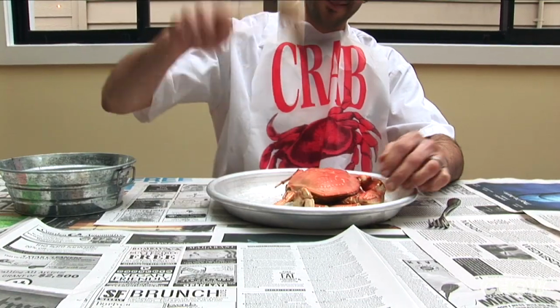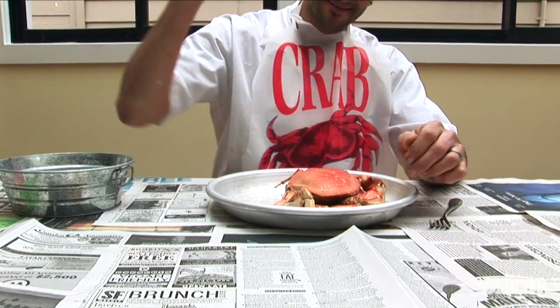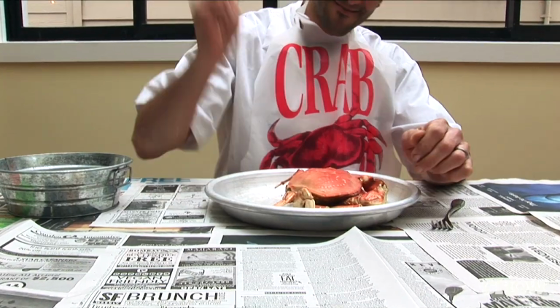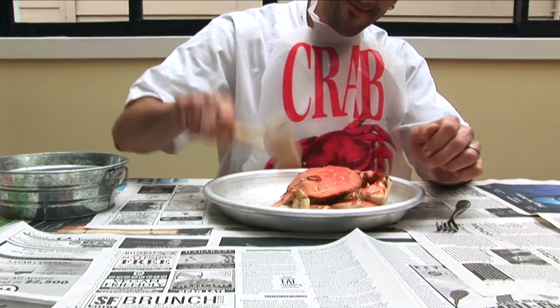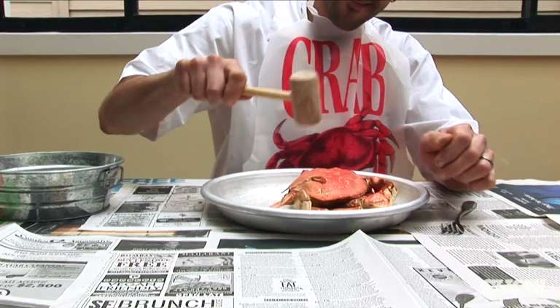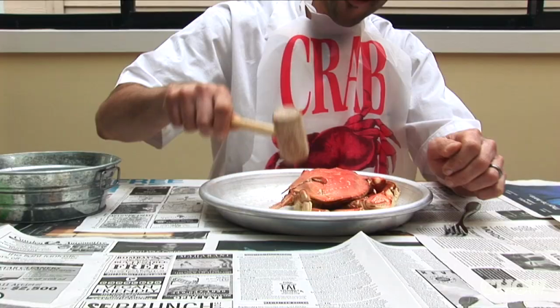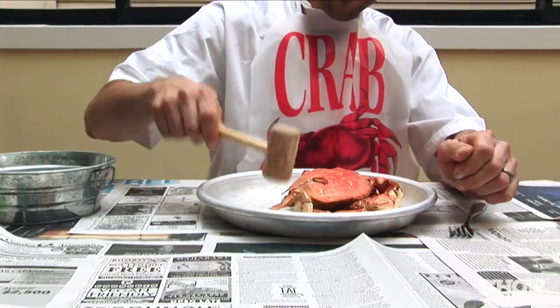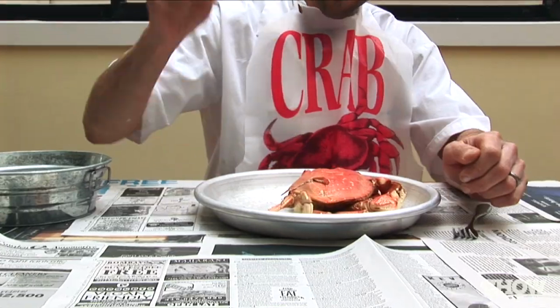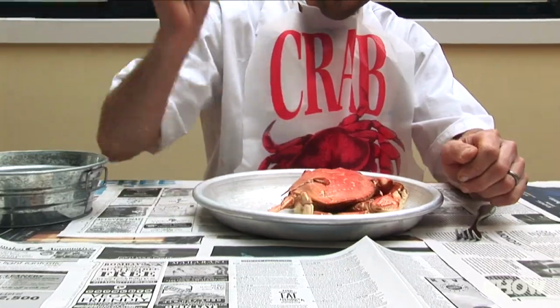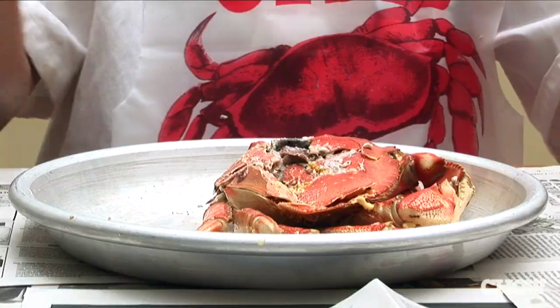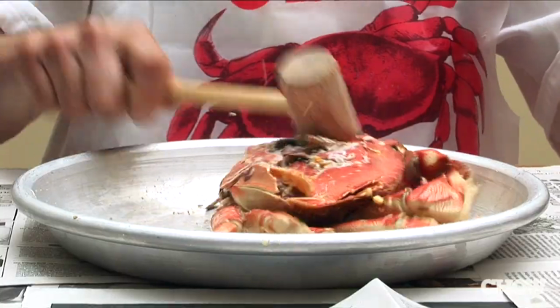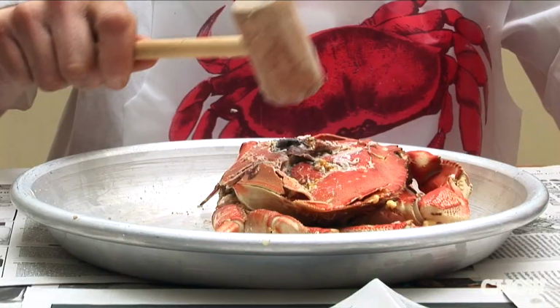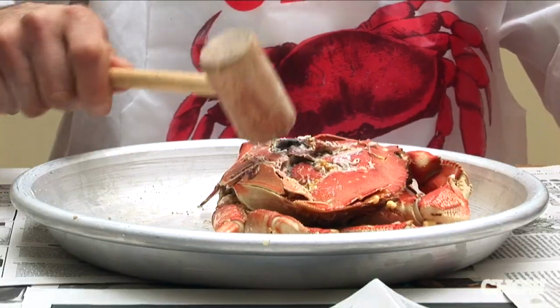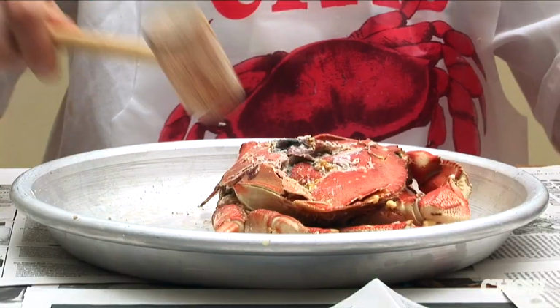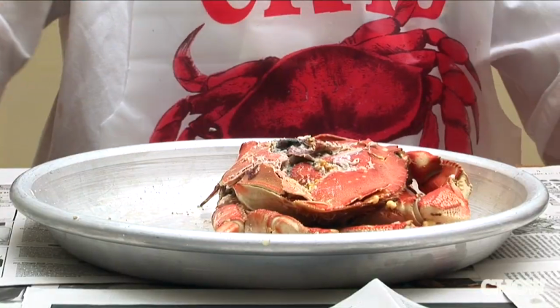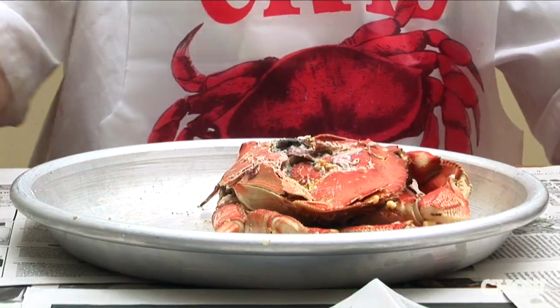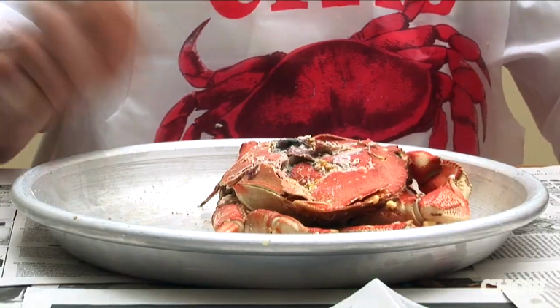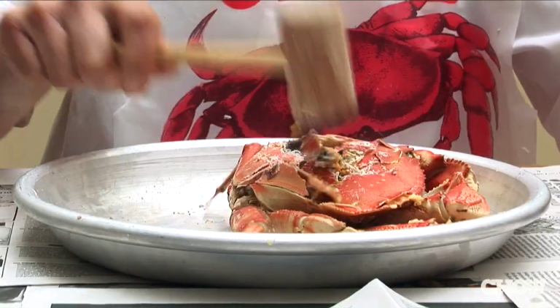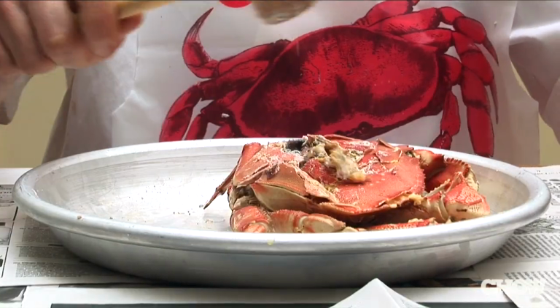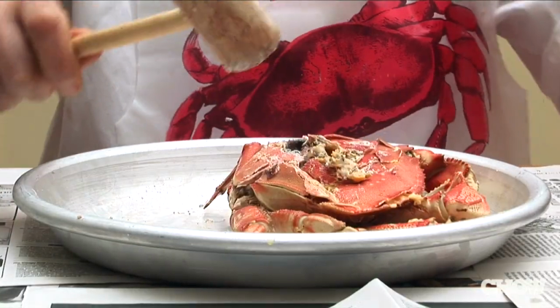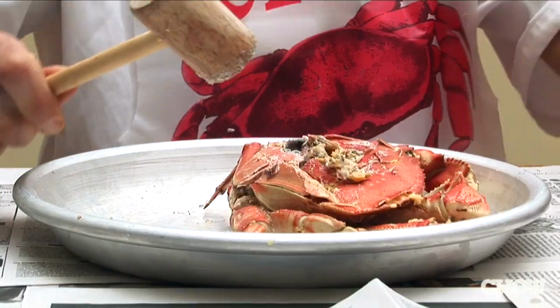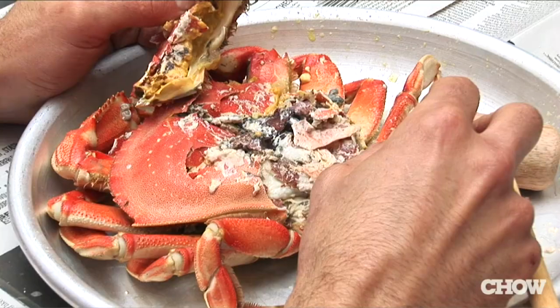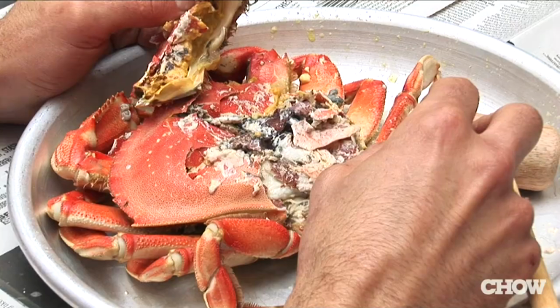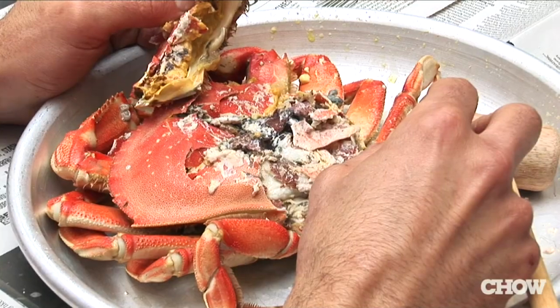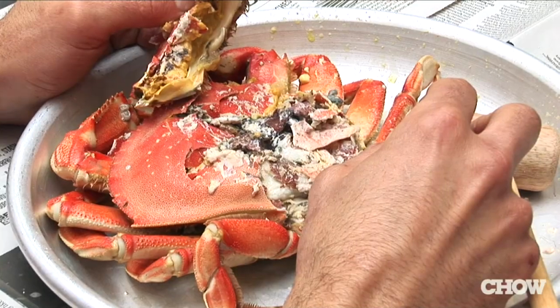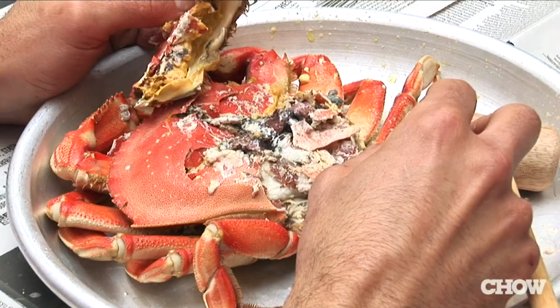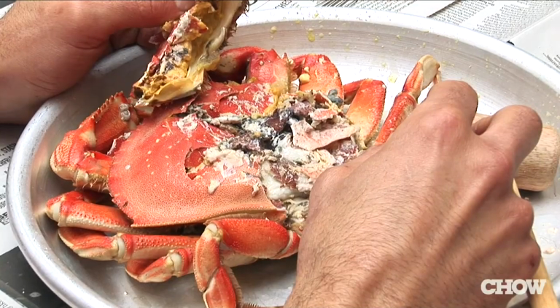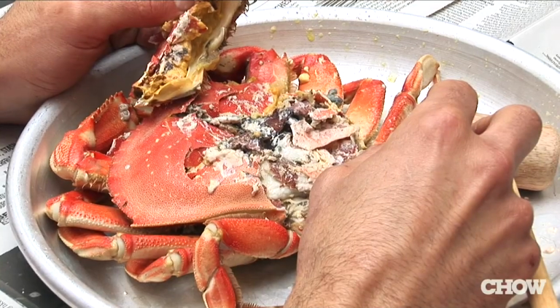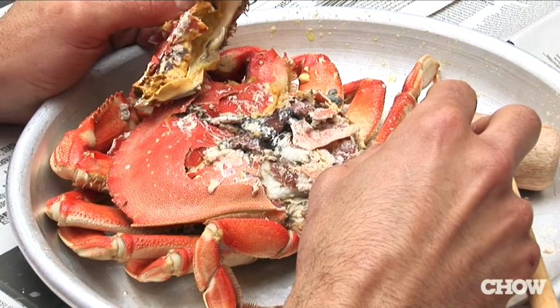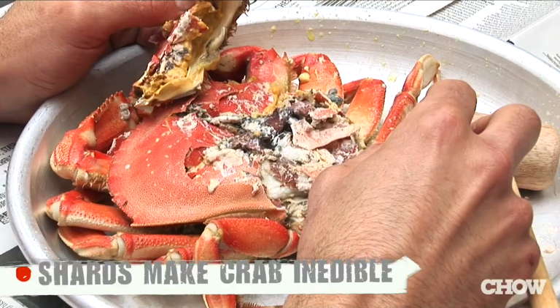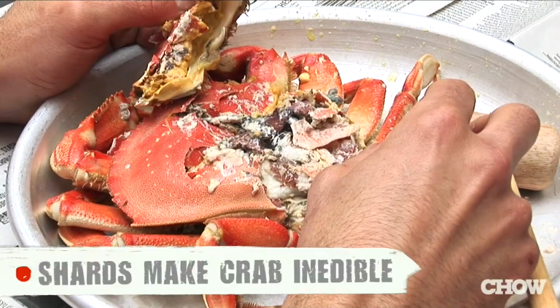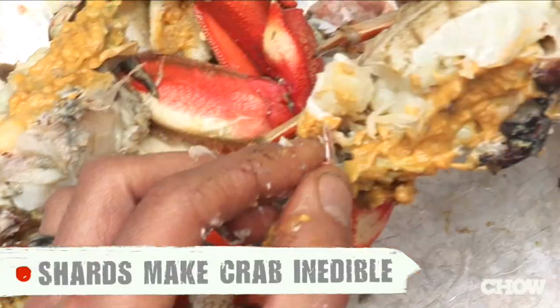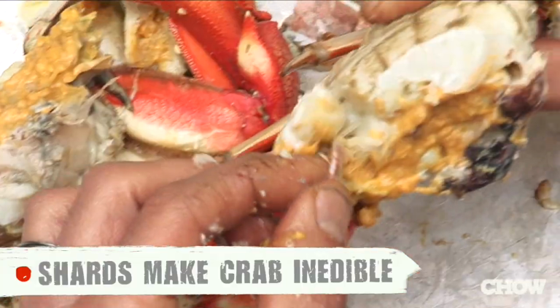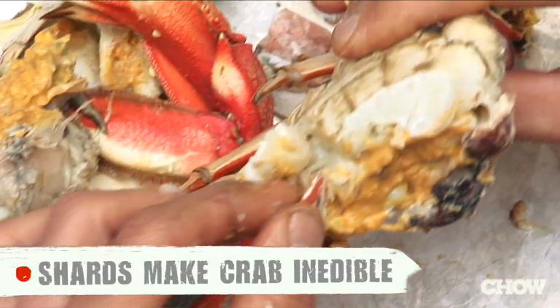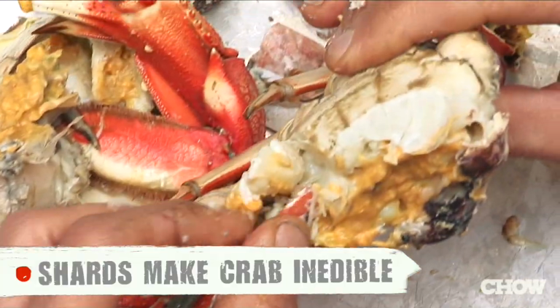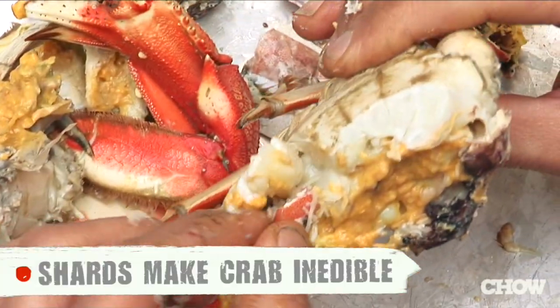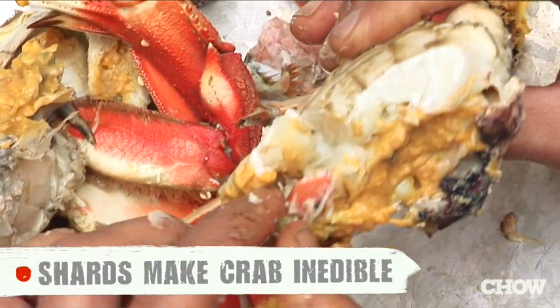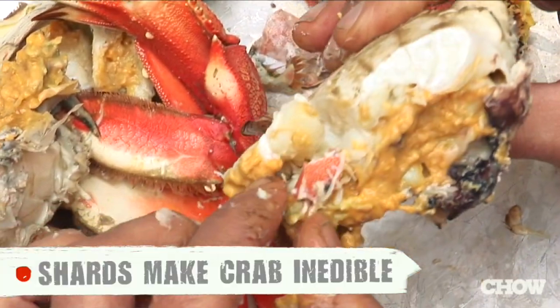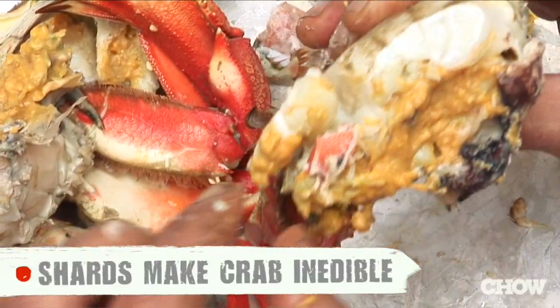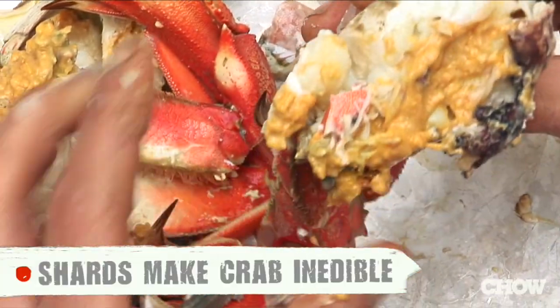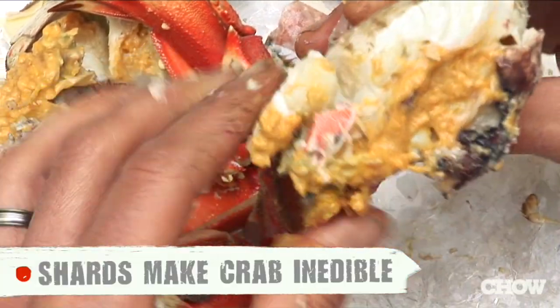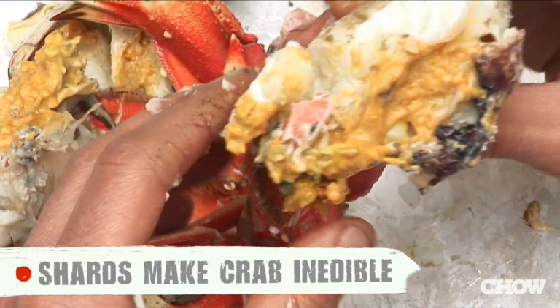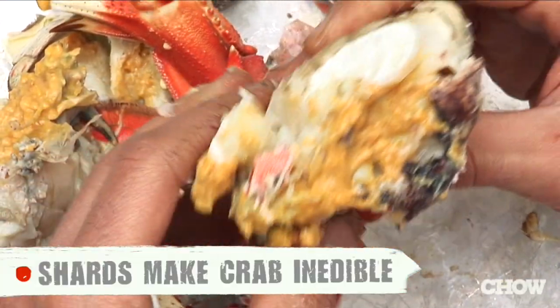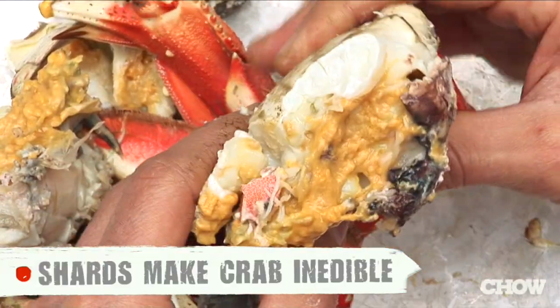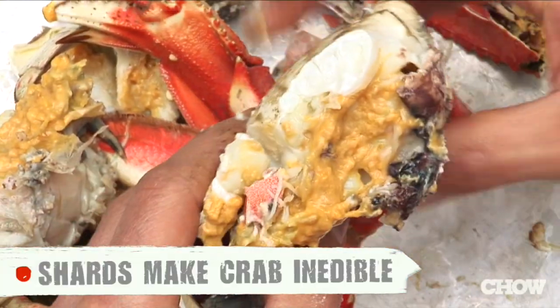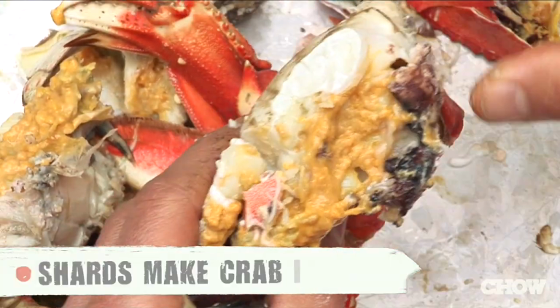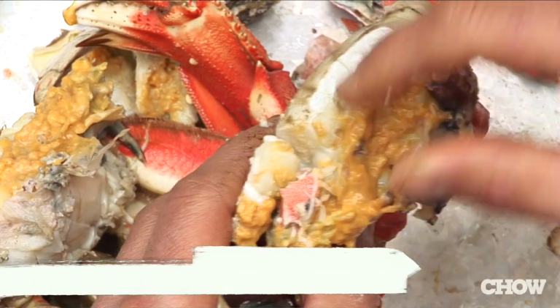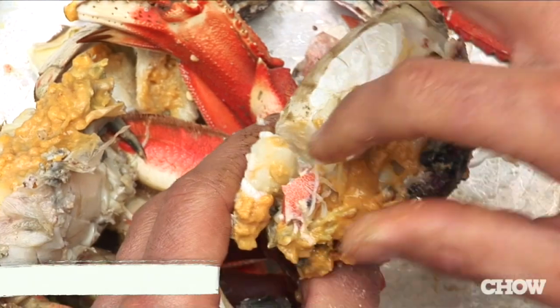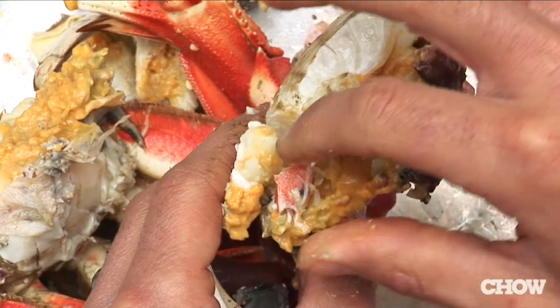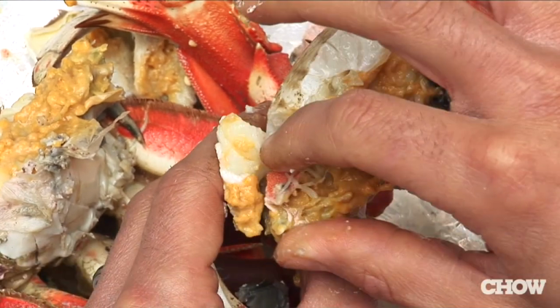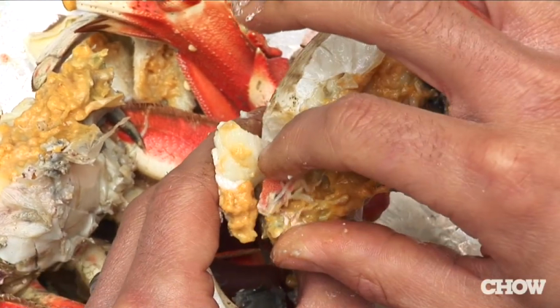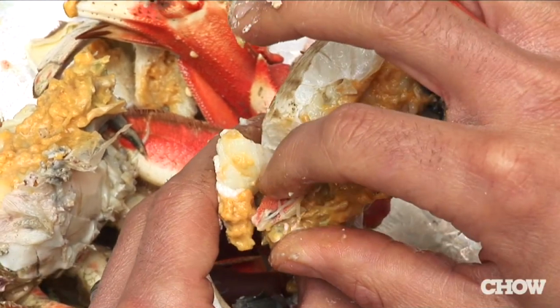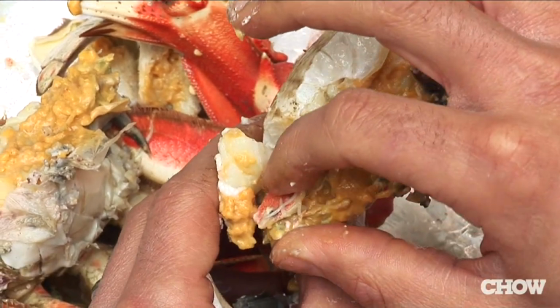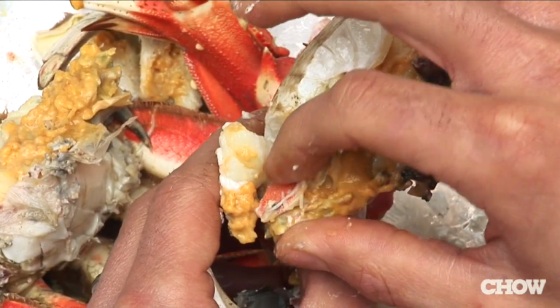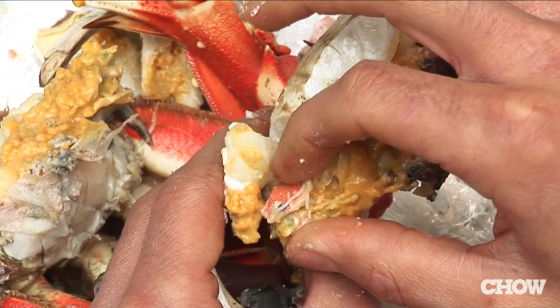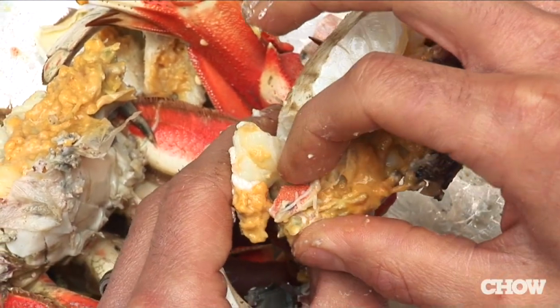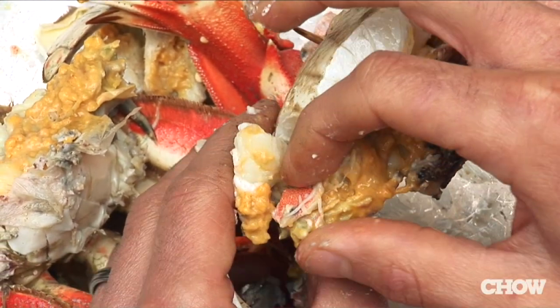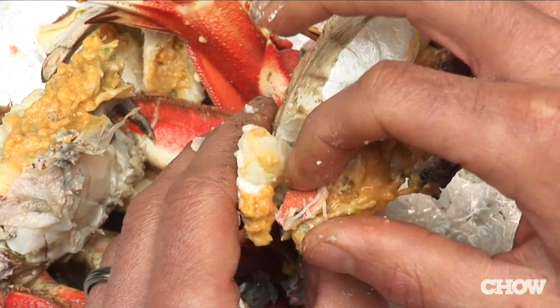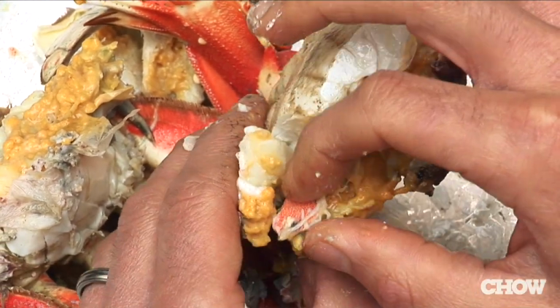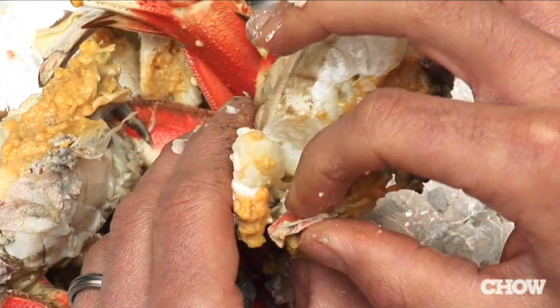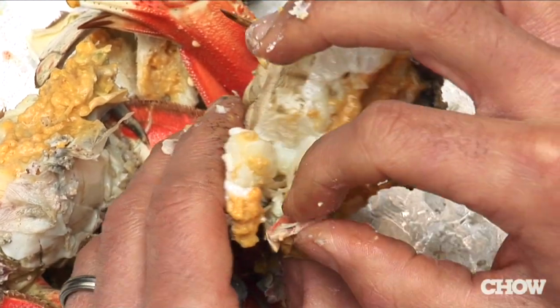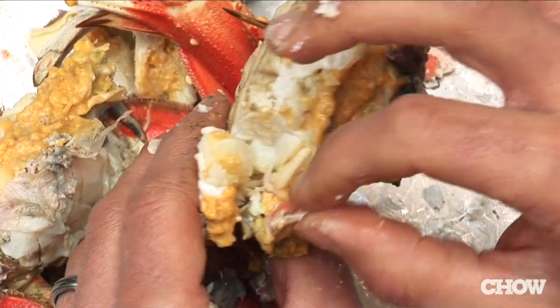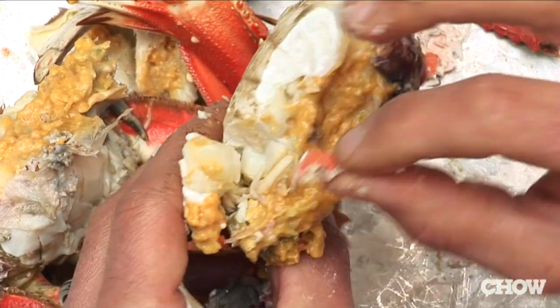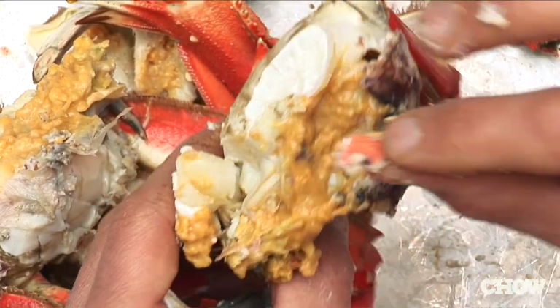Don't grab your mallet and just start whacking away at the legs and claws, because you're just going to break up the shell into tiny little bits and get little pieces of shell in your meat.